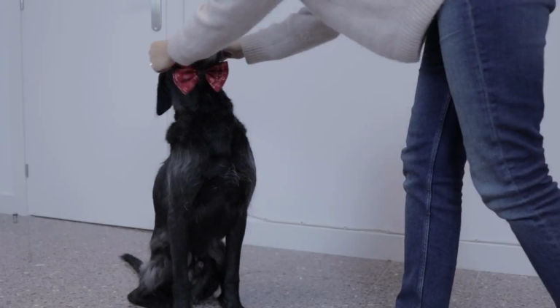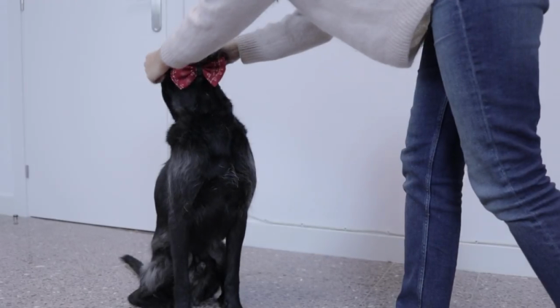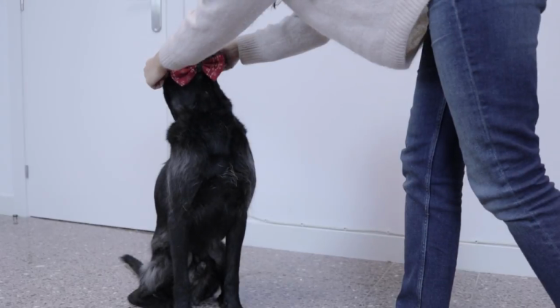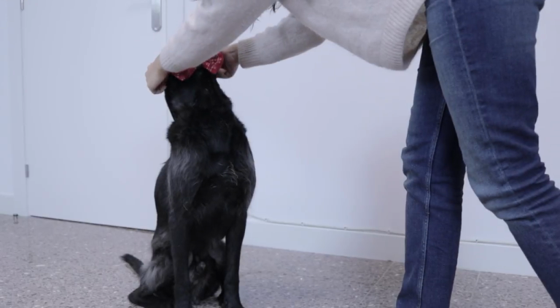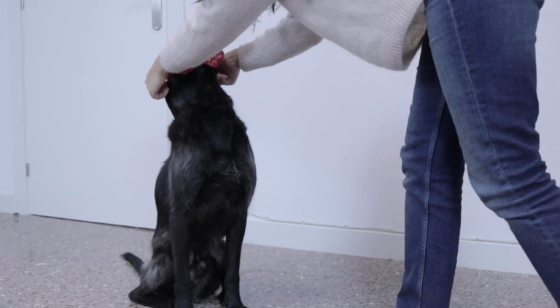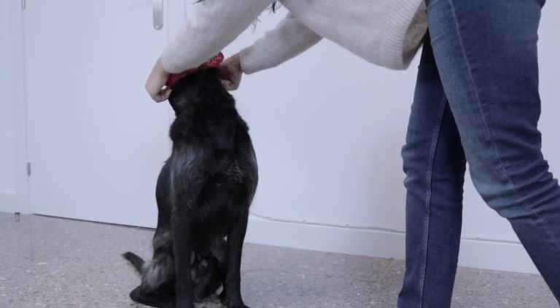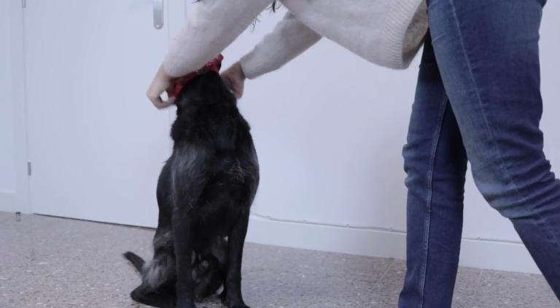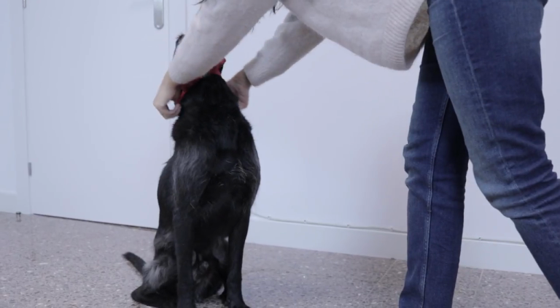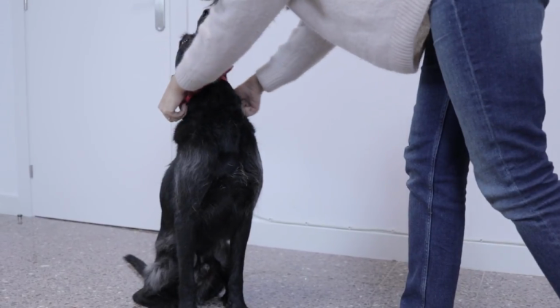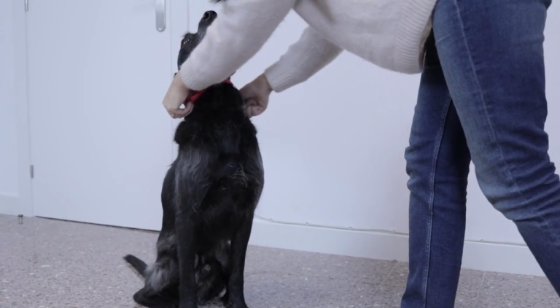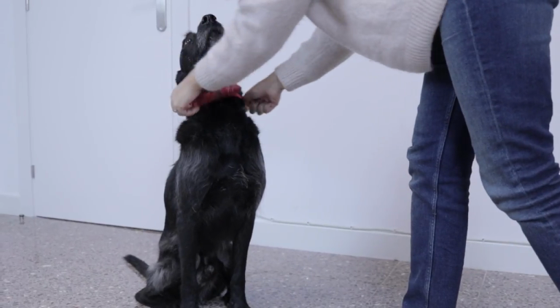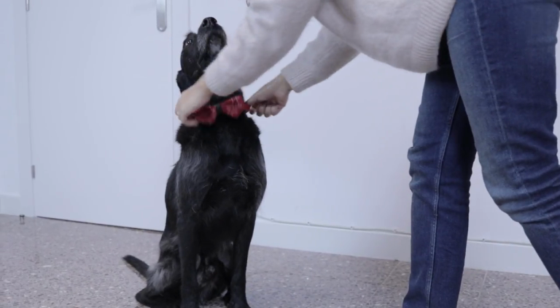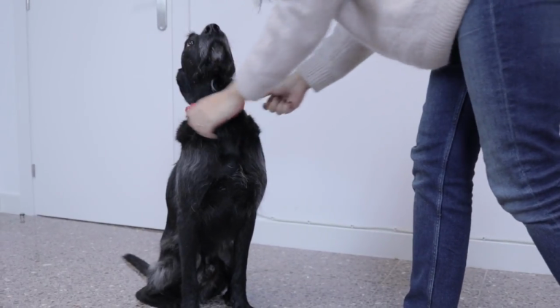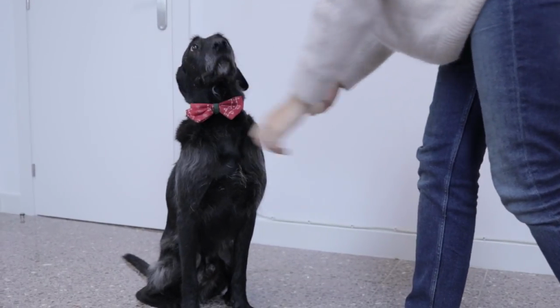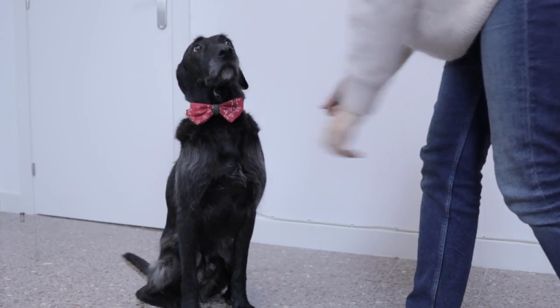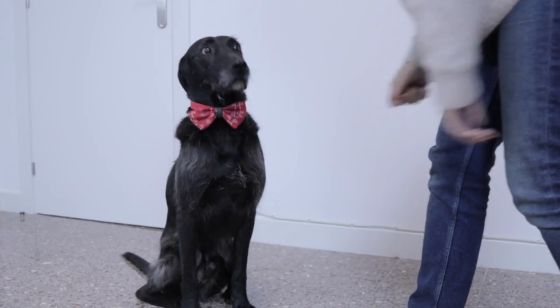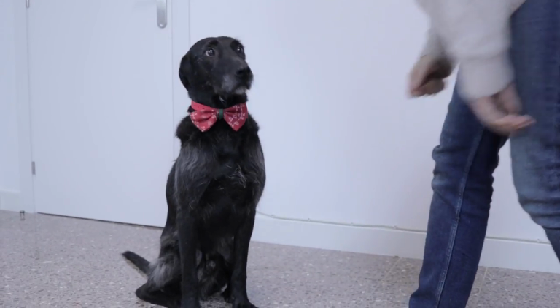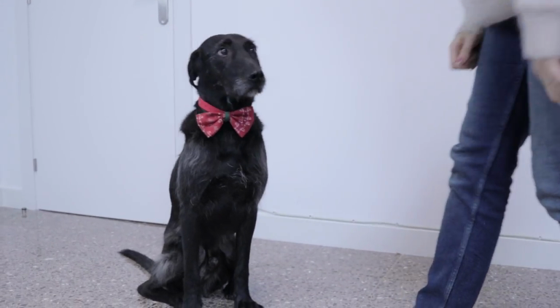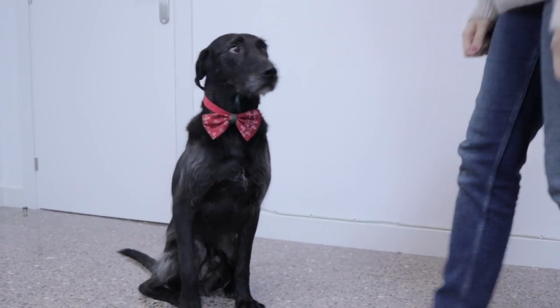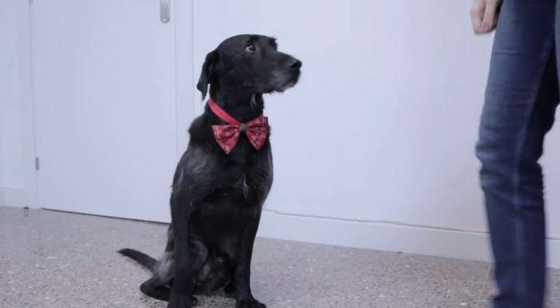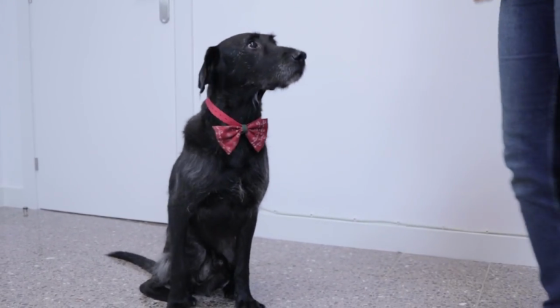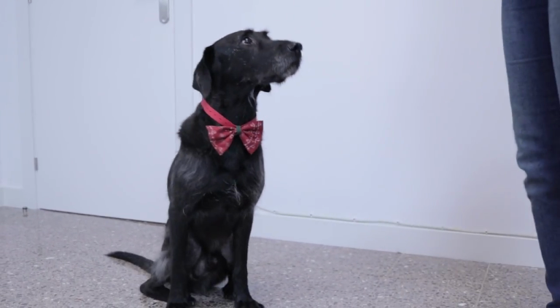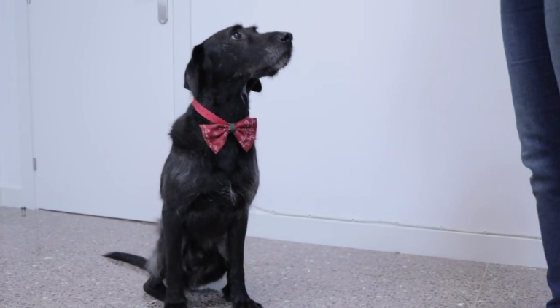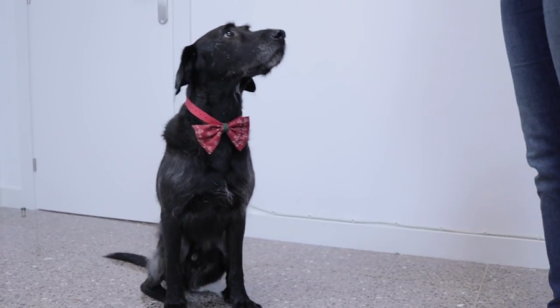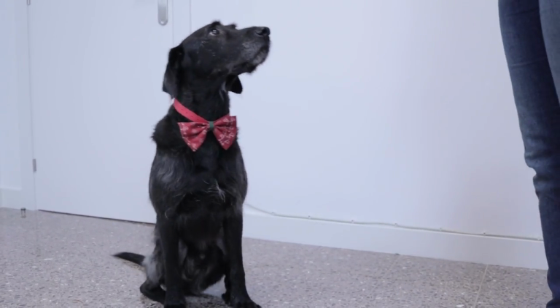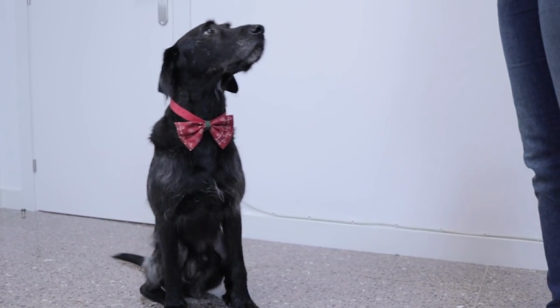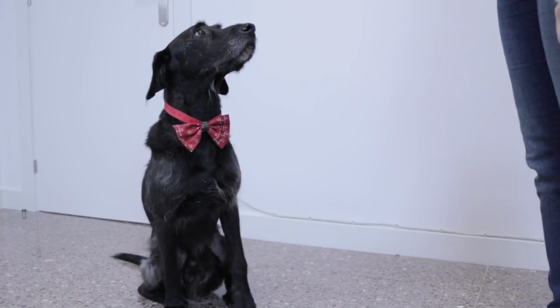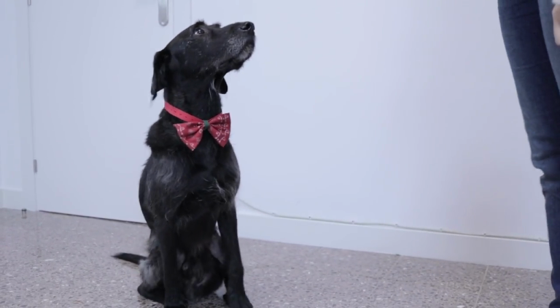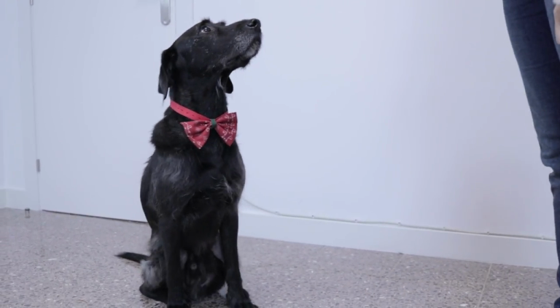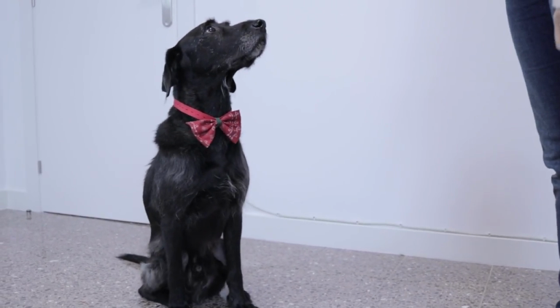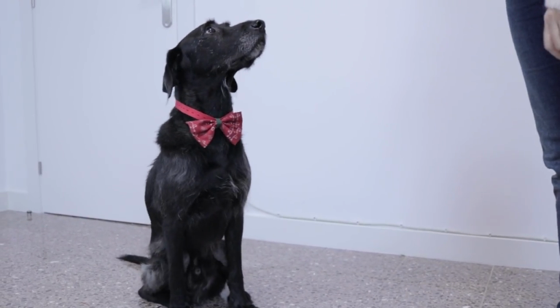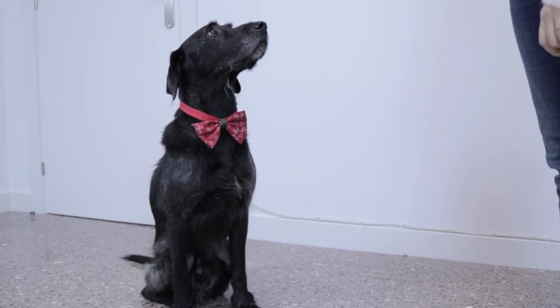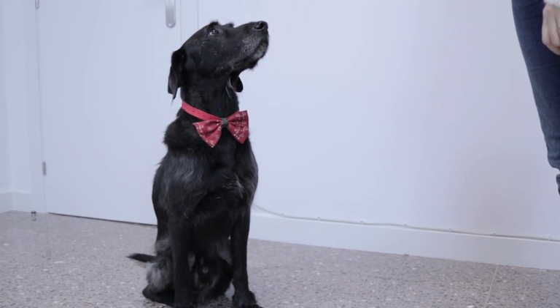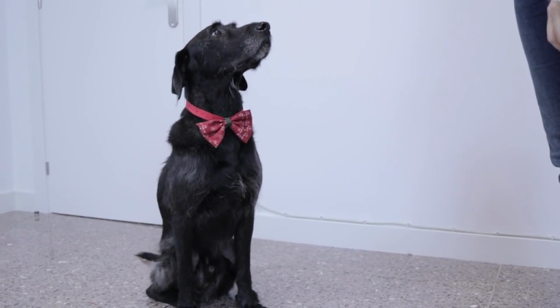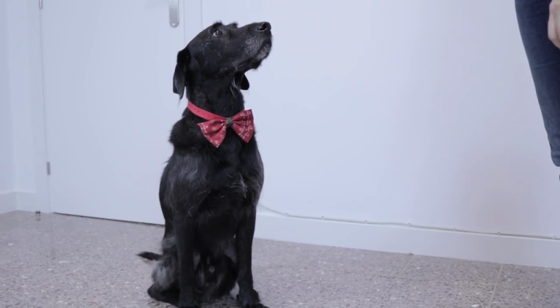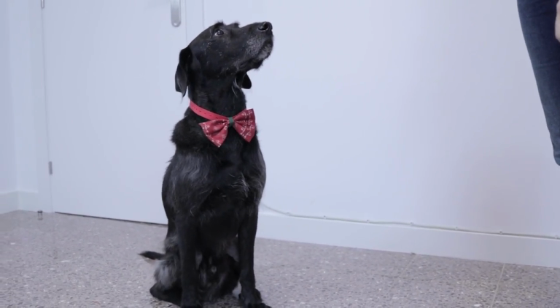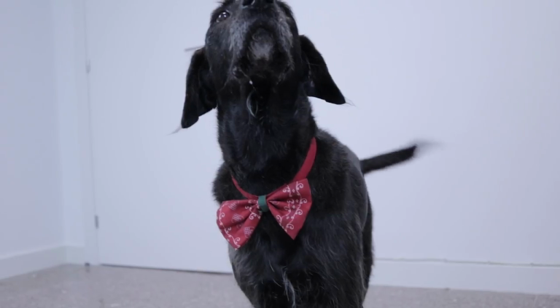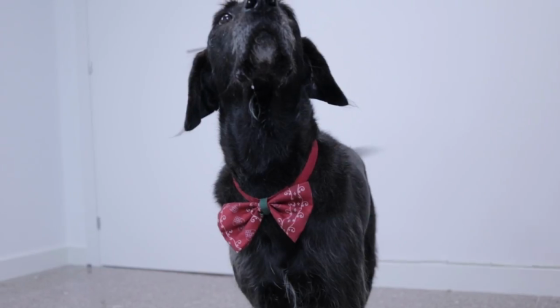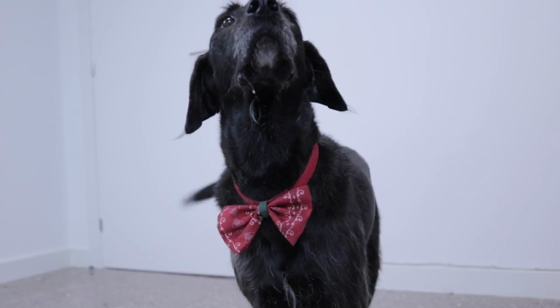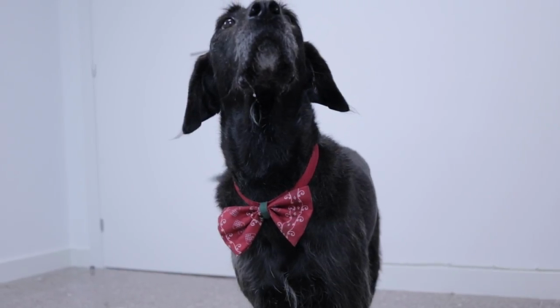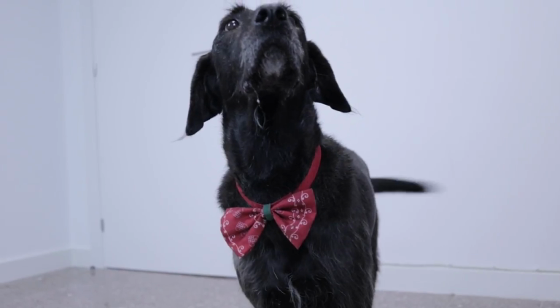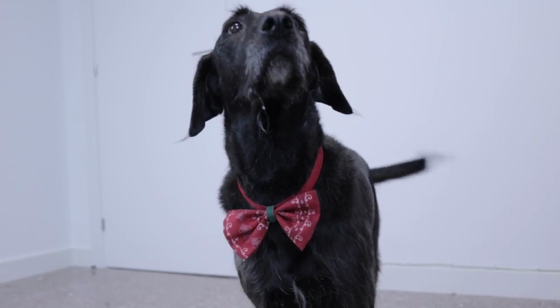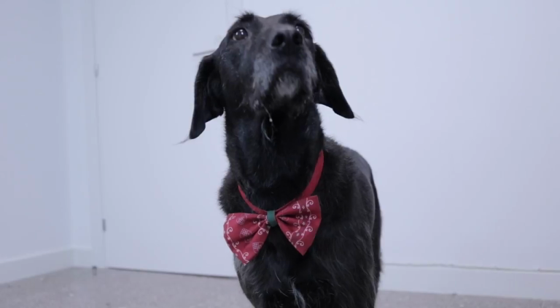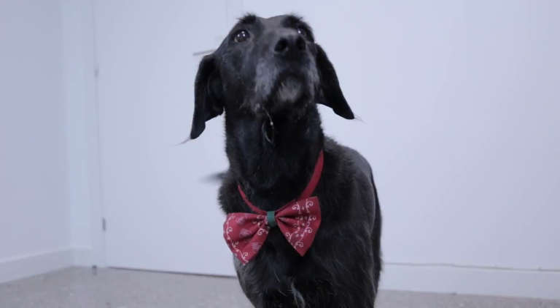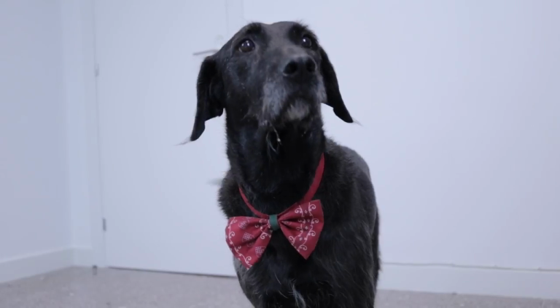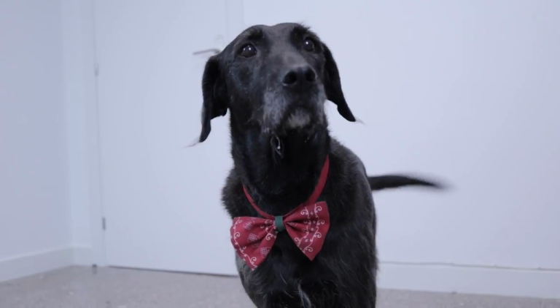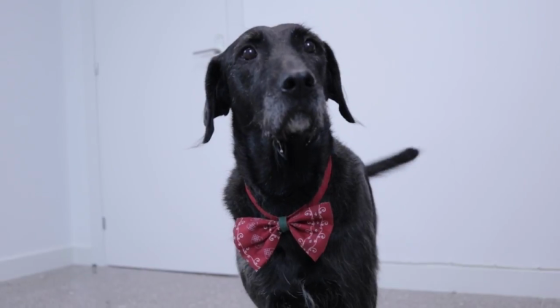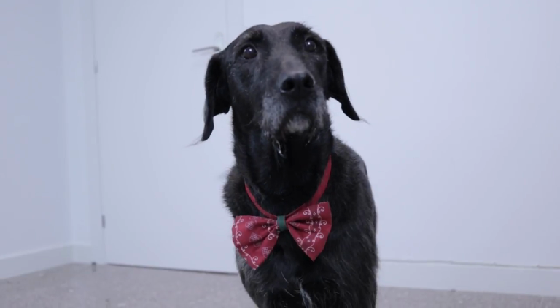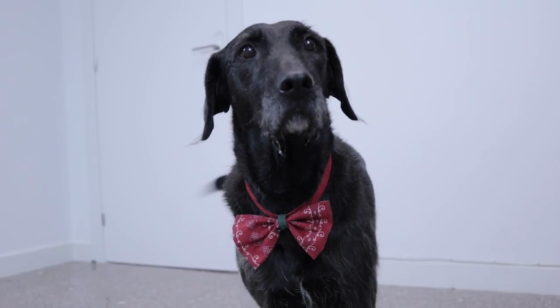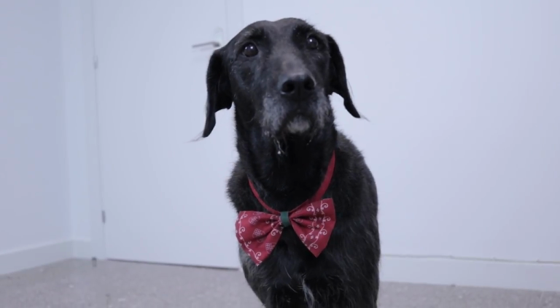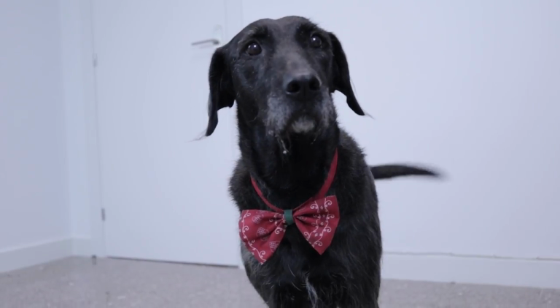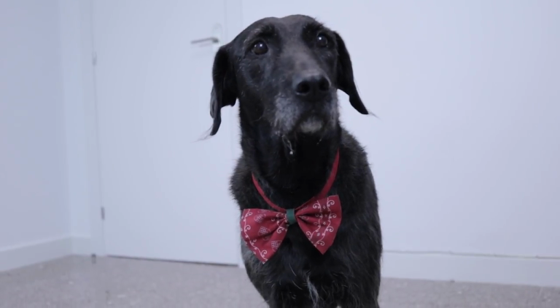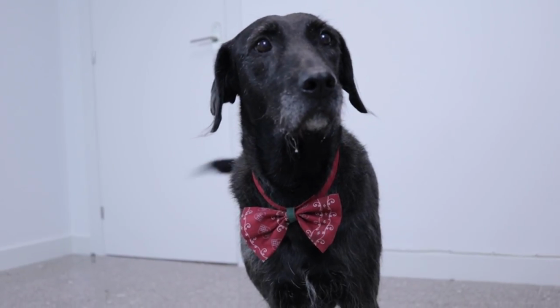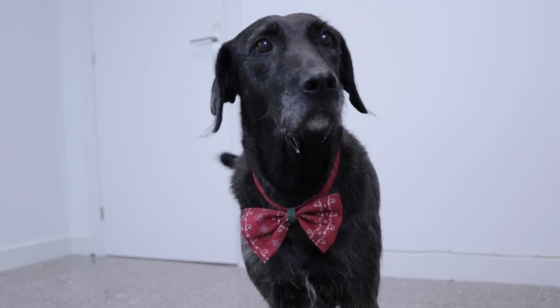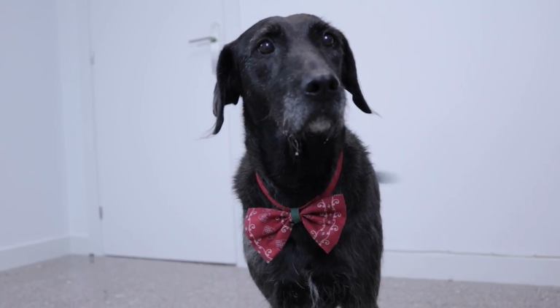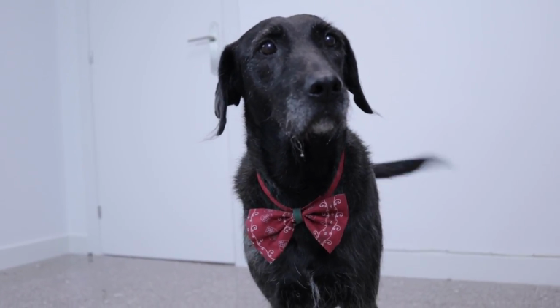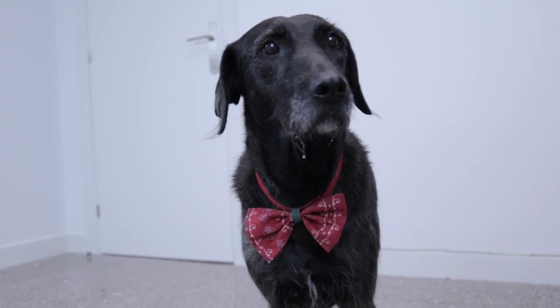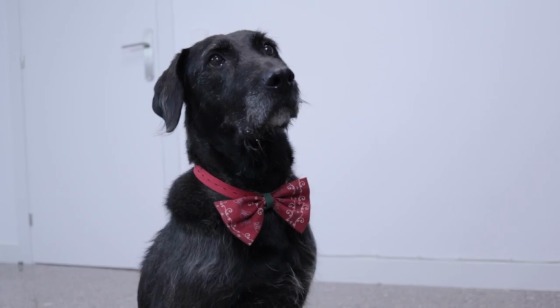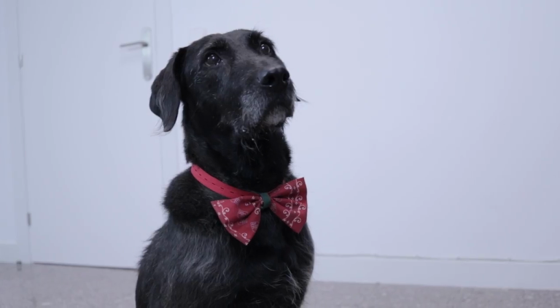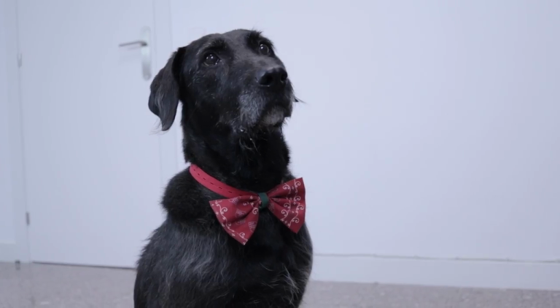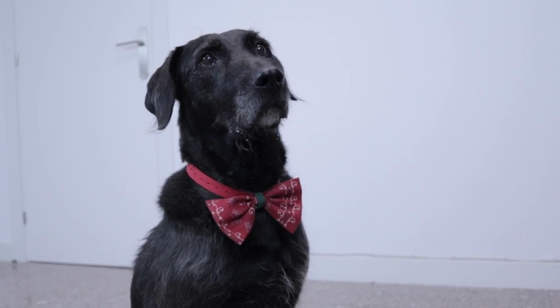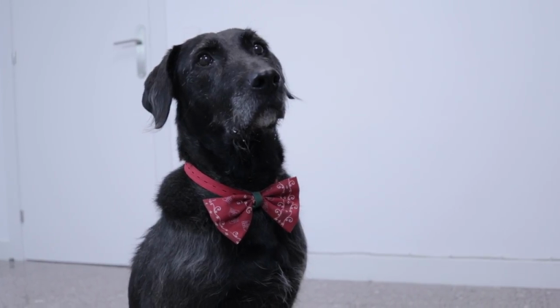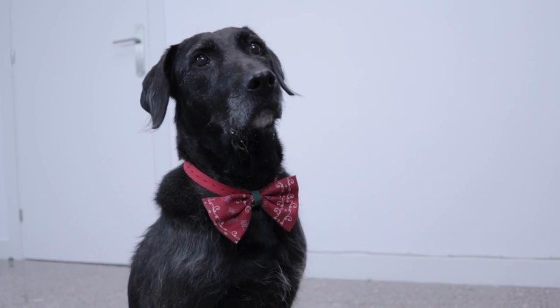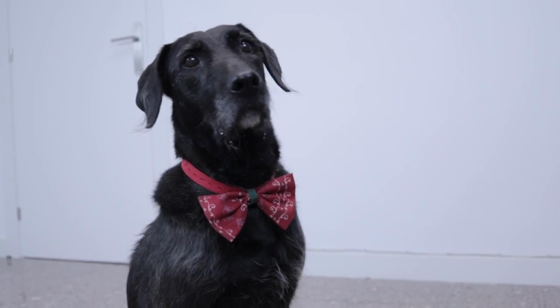Hello and welcome to AnimalWised. If you want to smarten up your cat or dog, you can't go wrong with this homemade bowtie video.